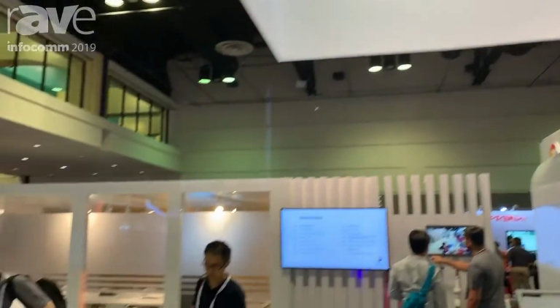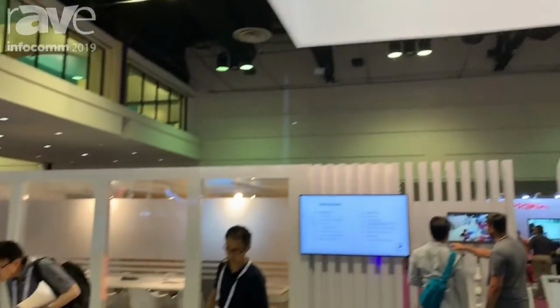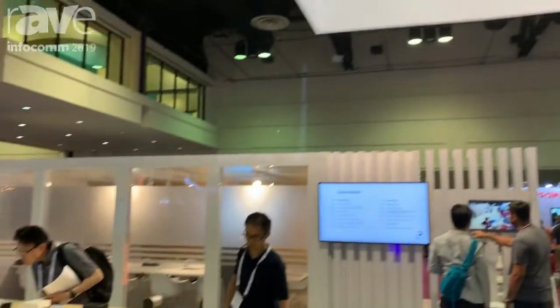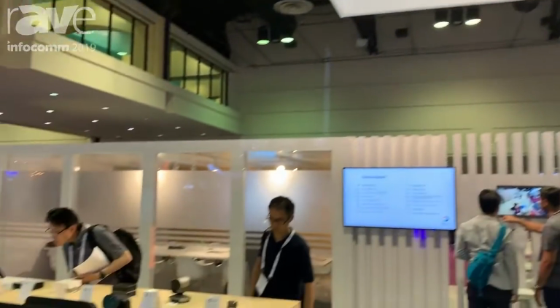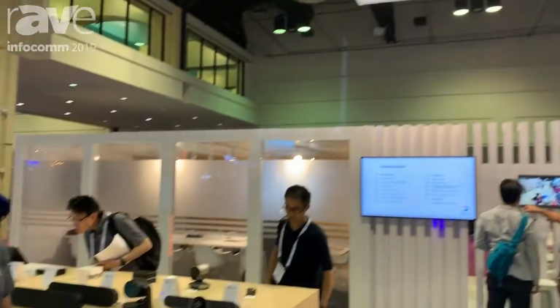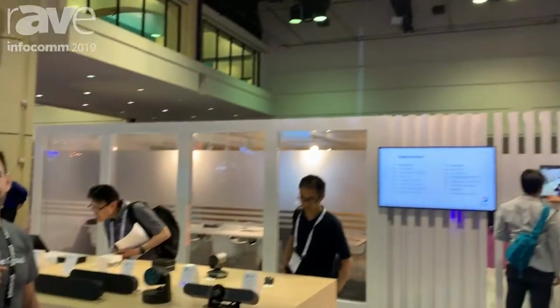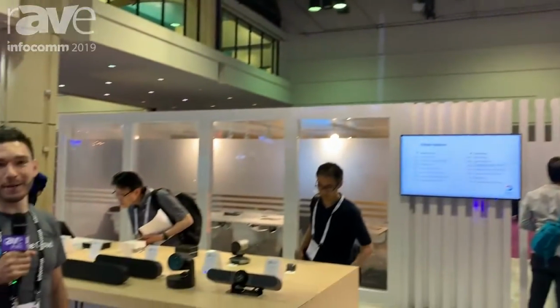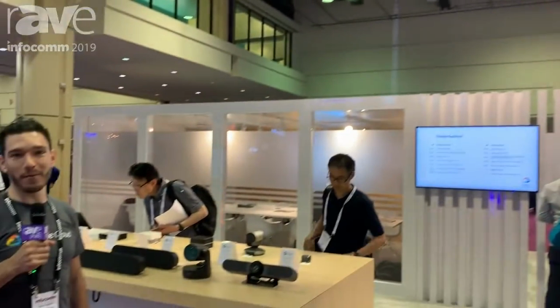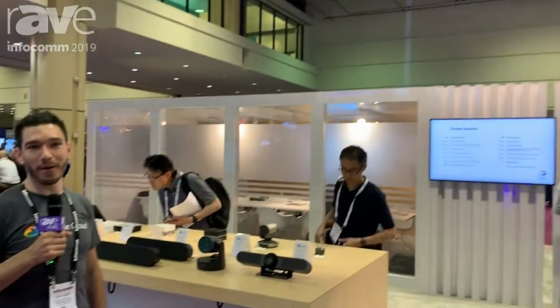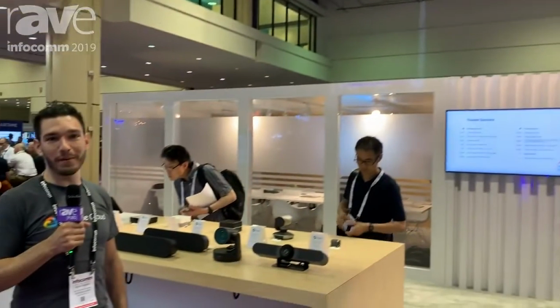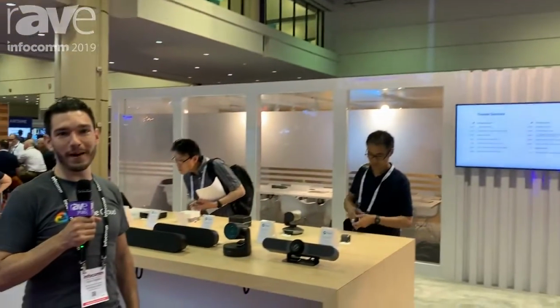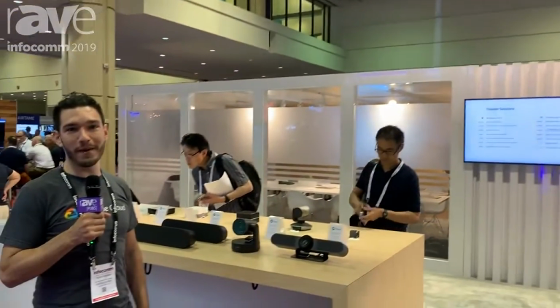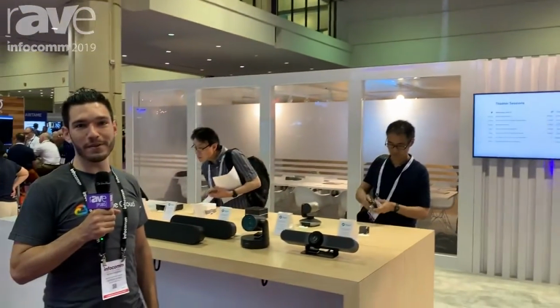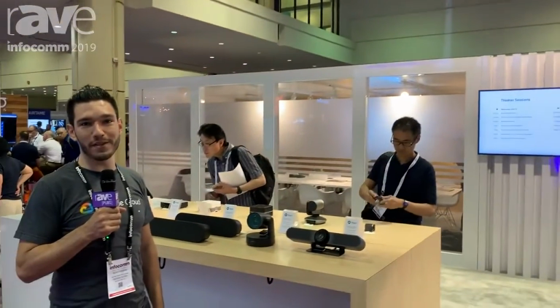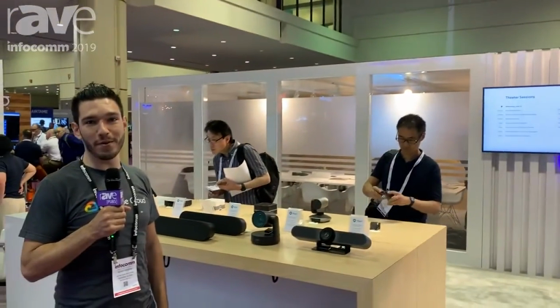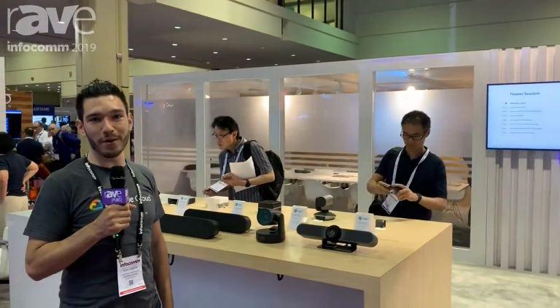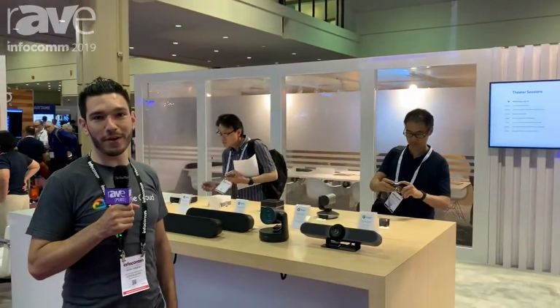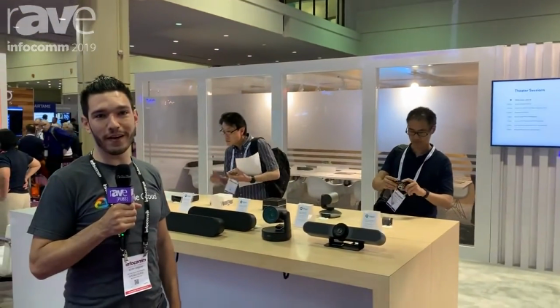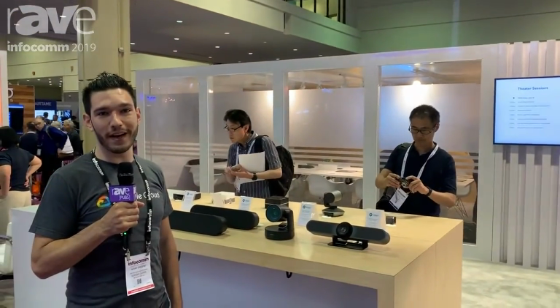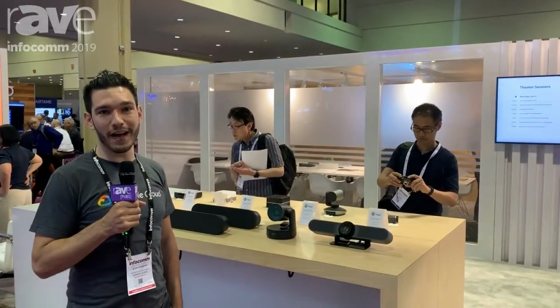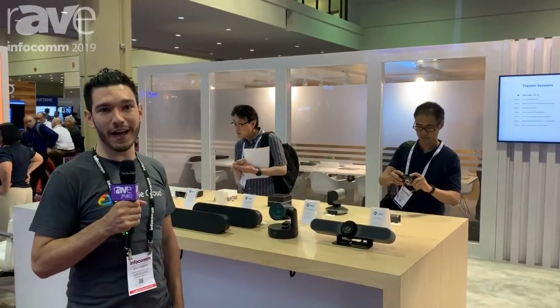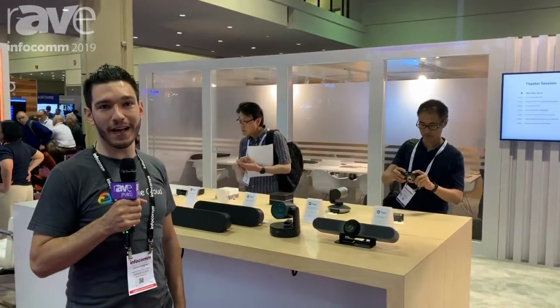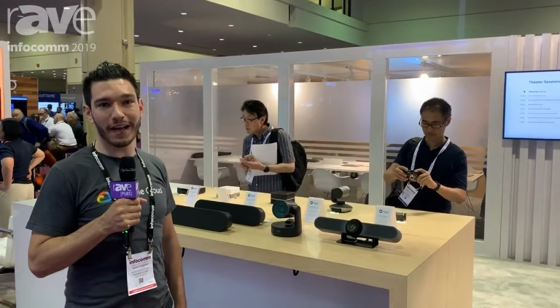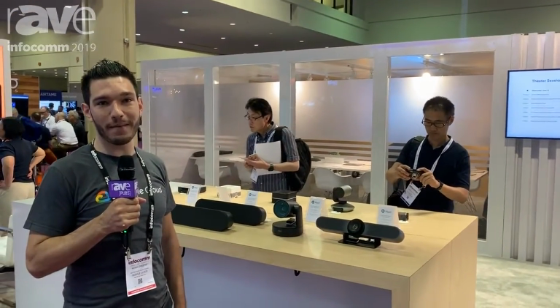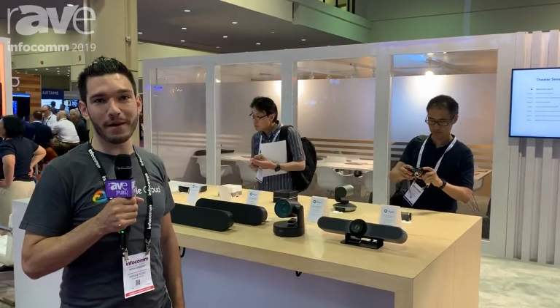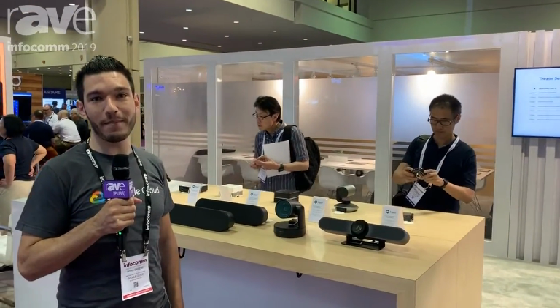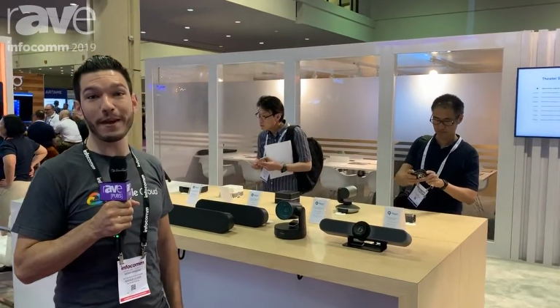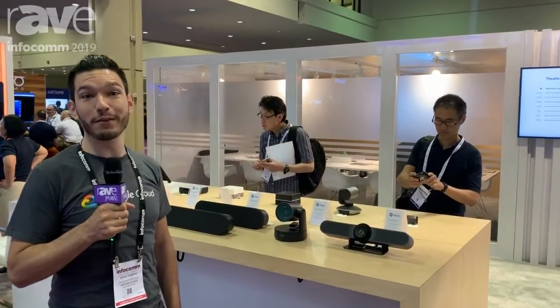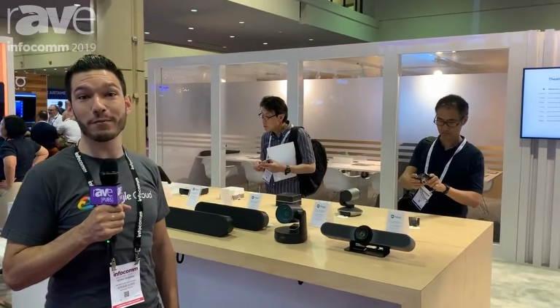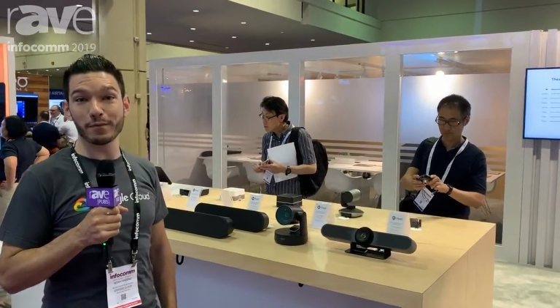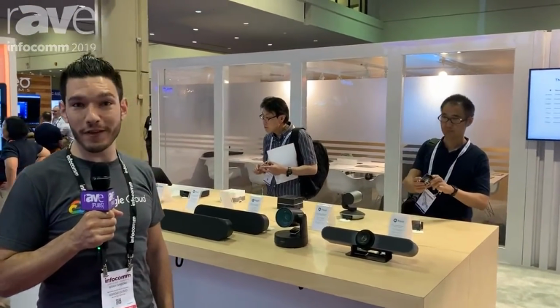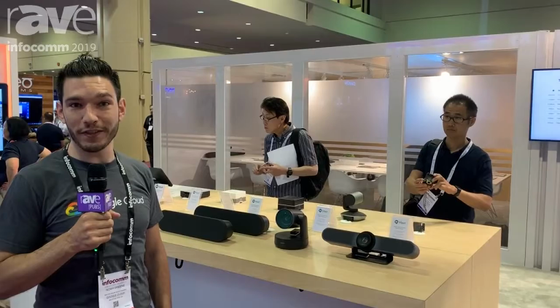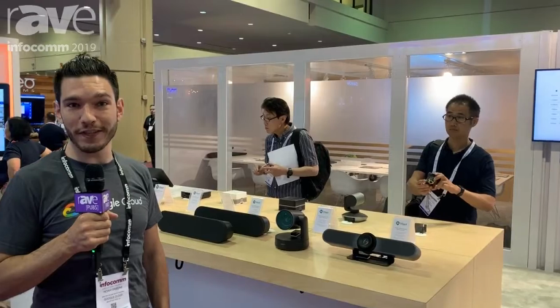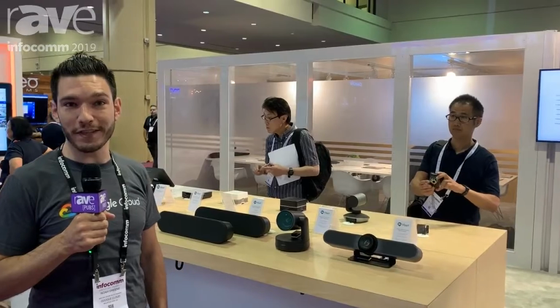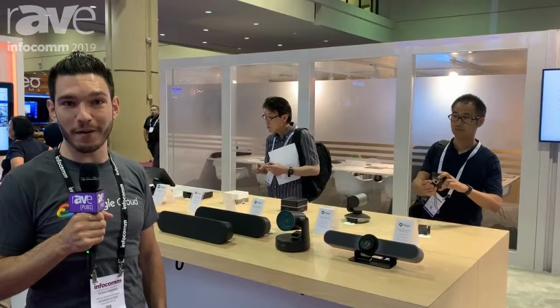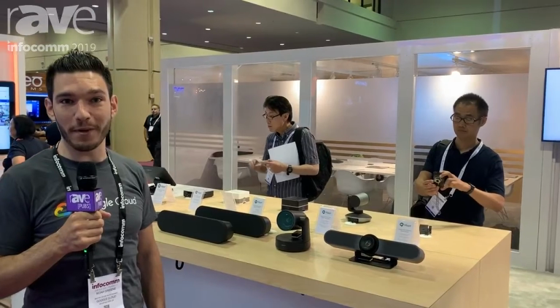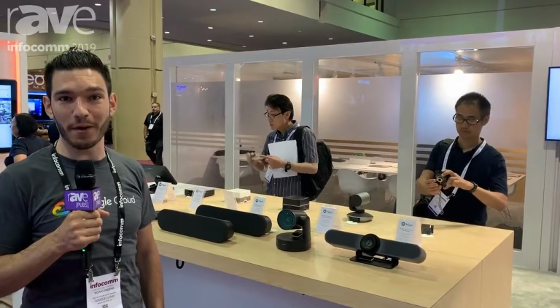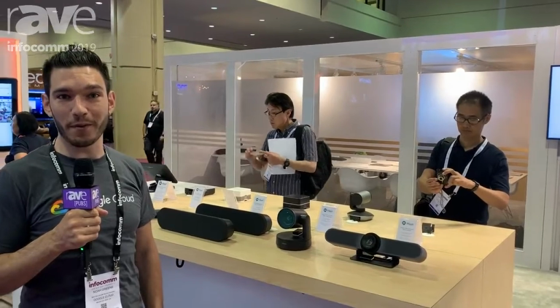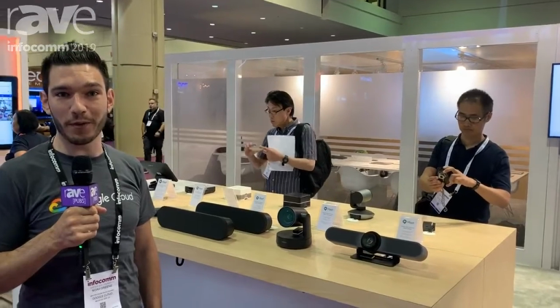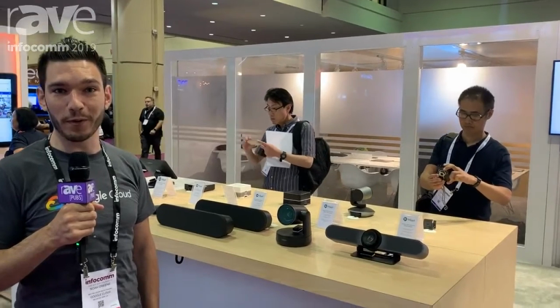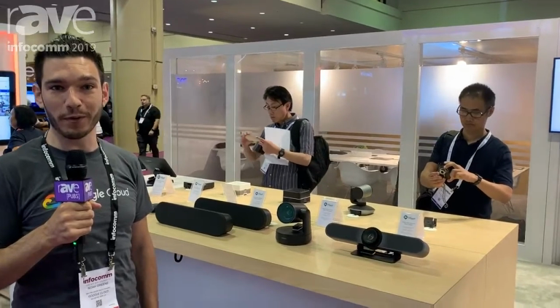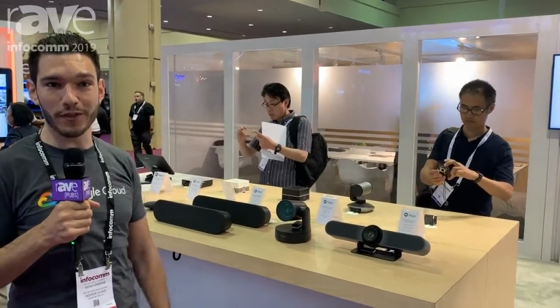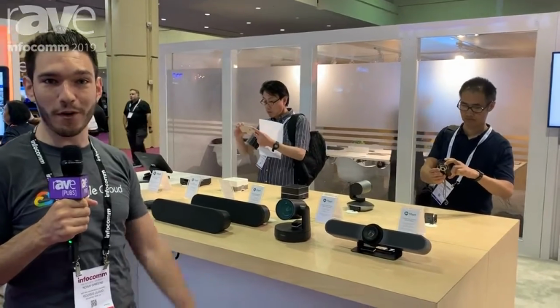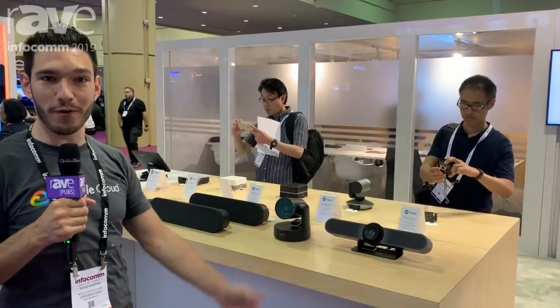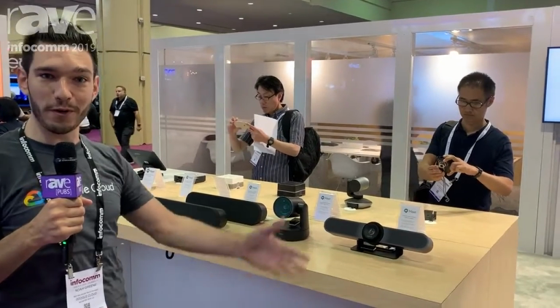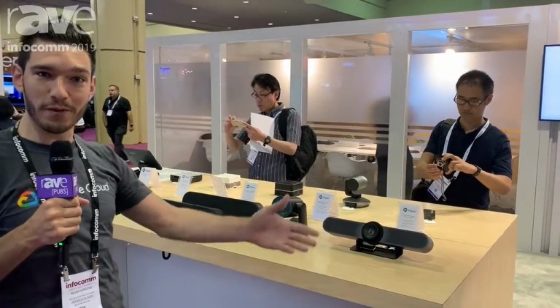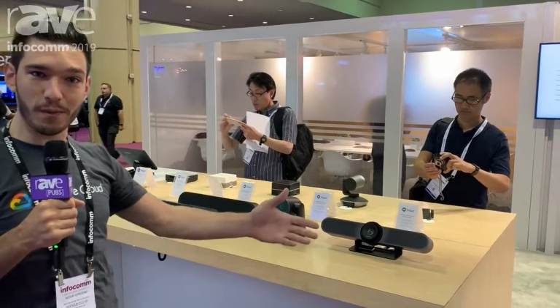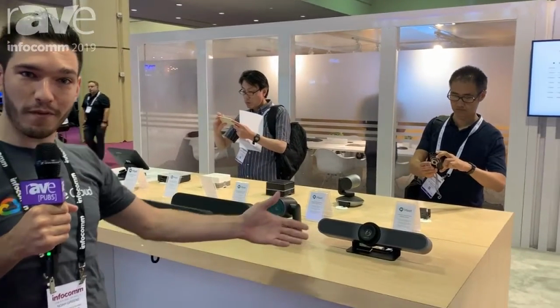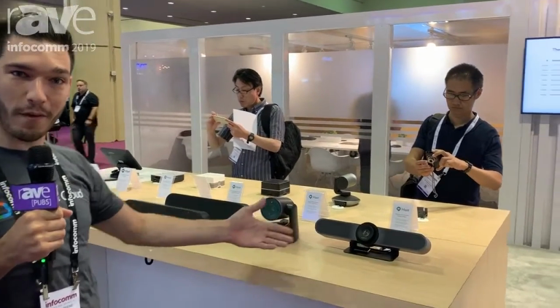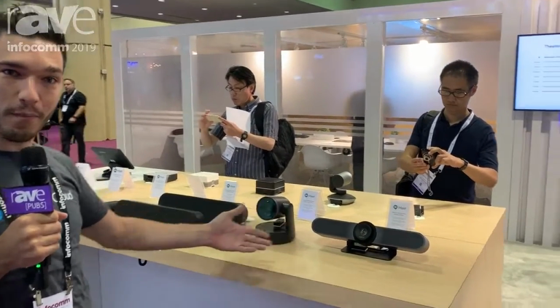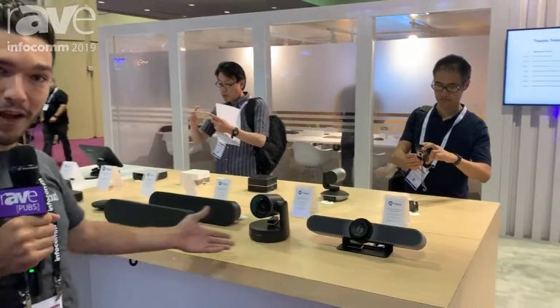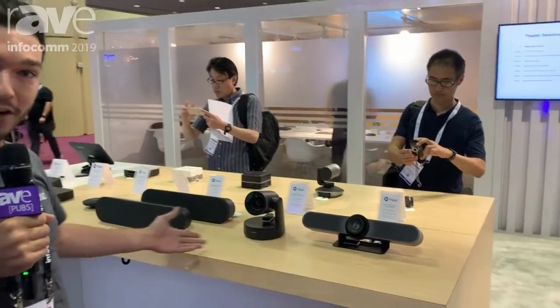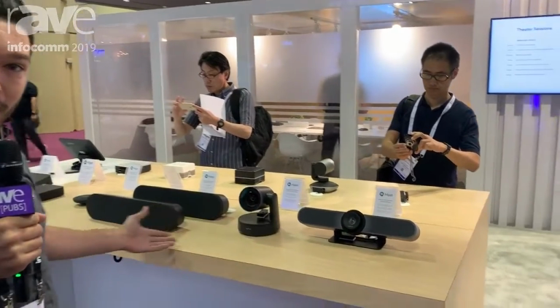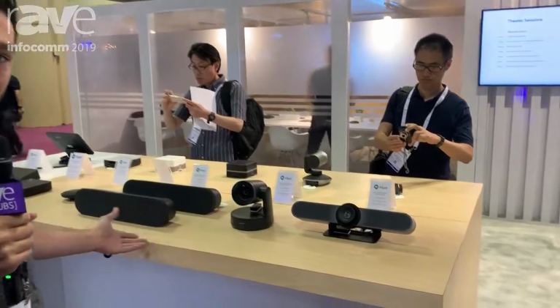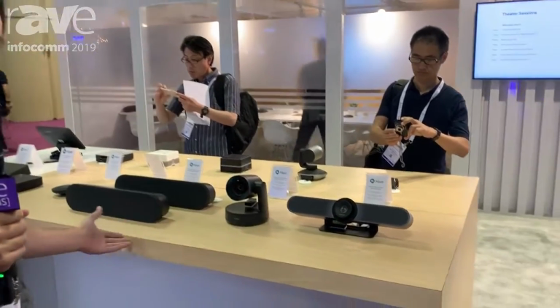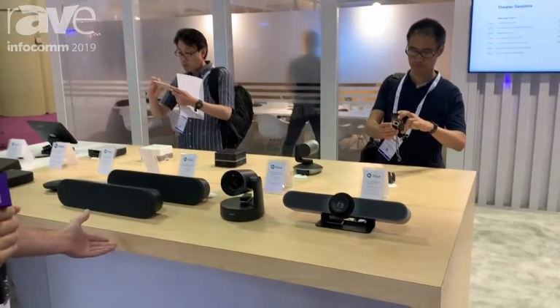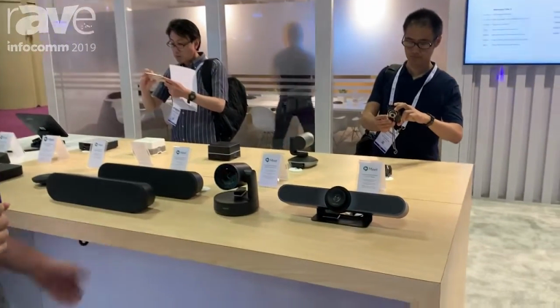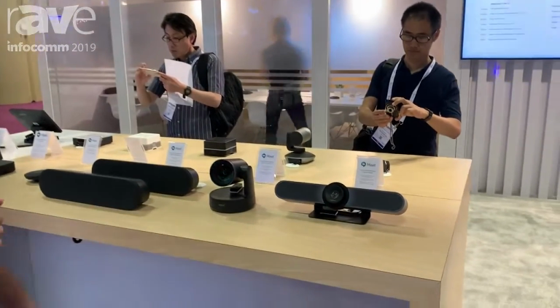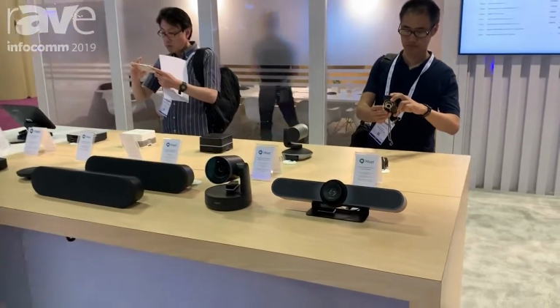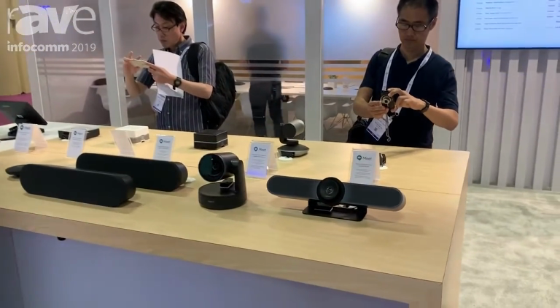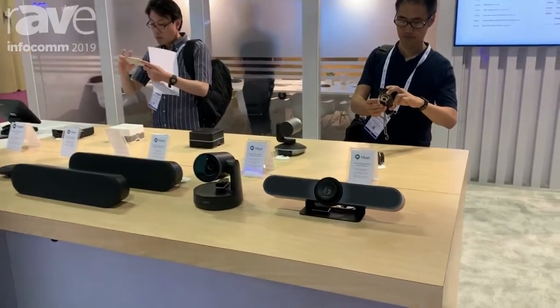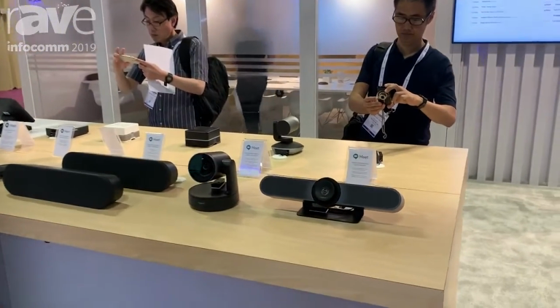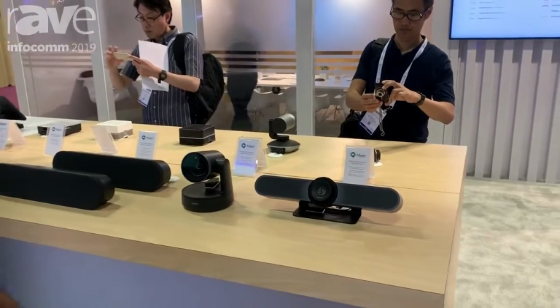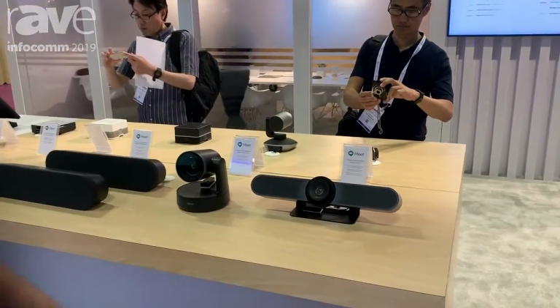Hey everybody, good morning. My name is Noah Green. I am a meeting room specialist and I'm here with Google showing you some of our brand new stuff. So let's dive in.